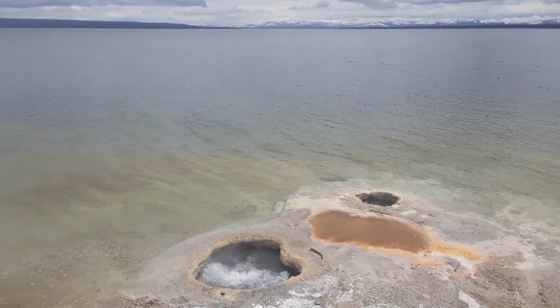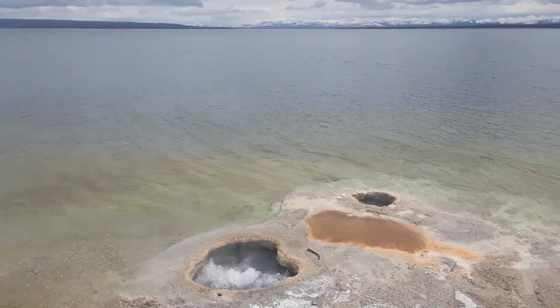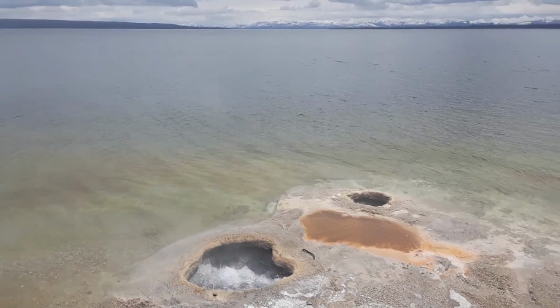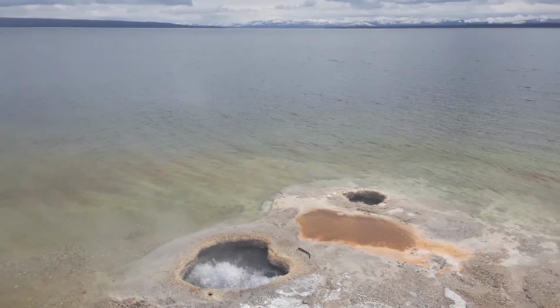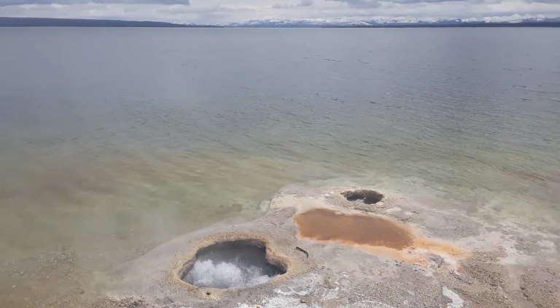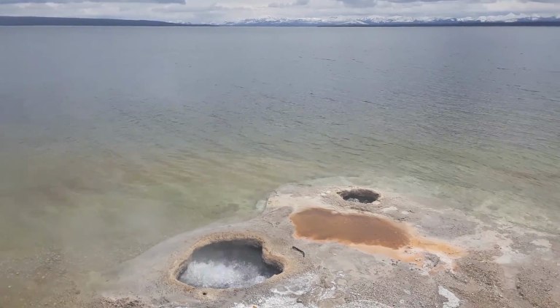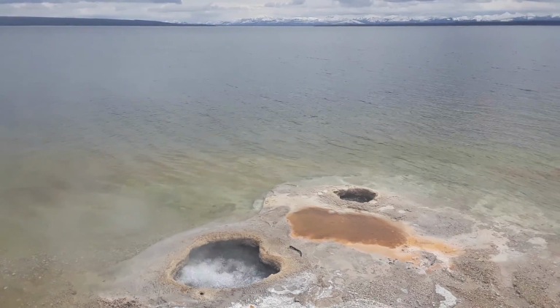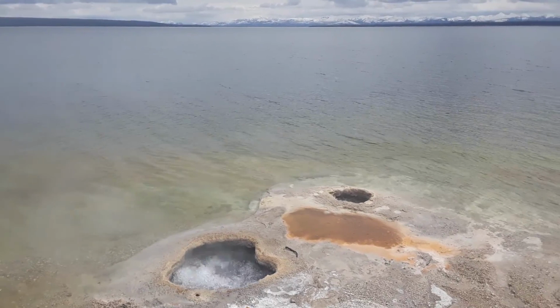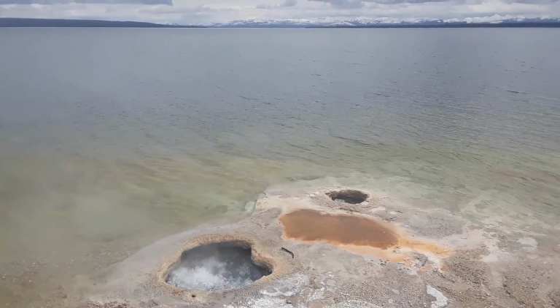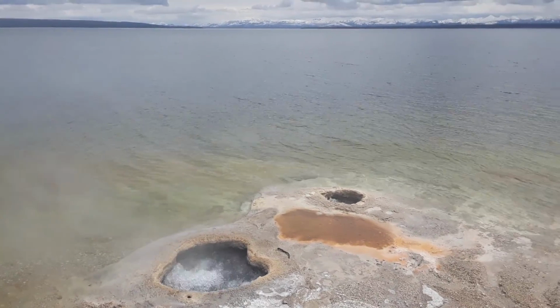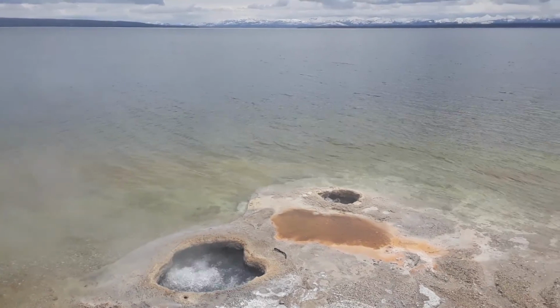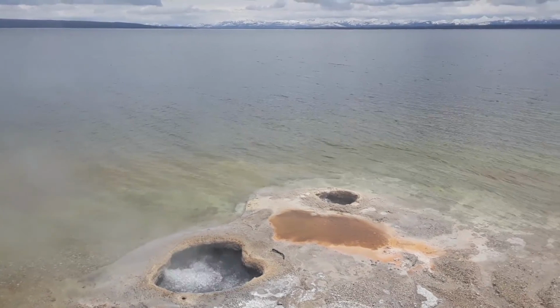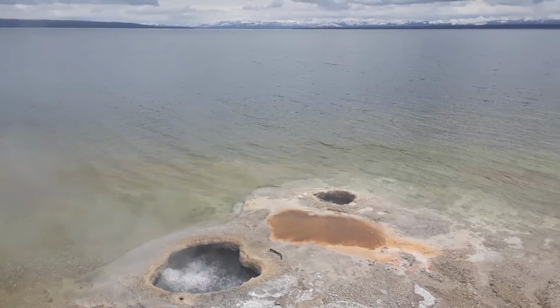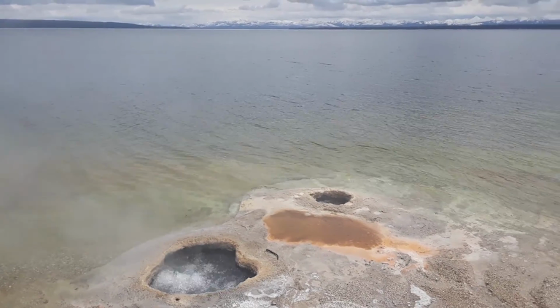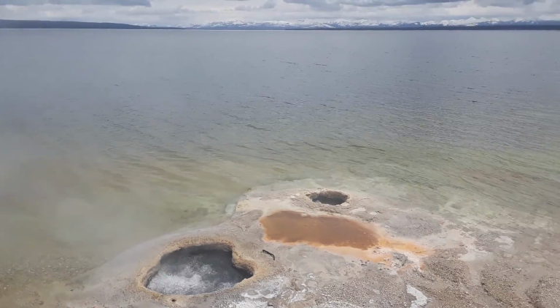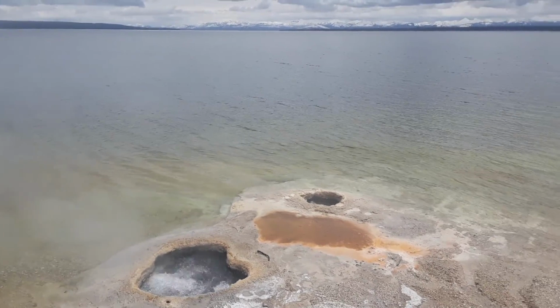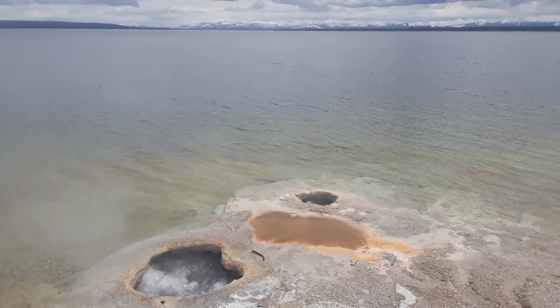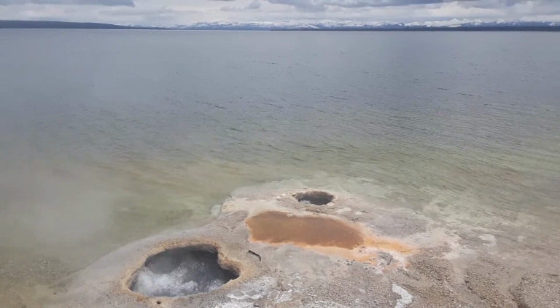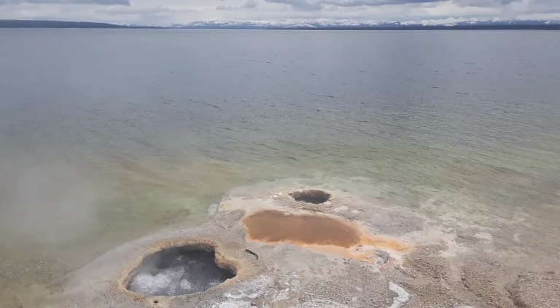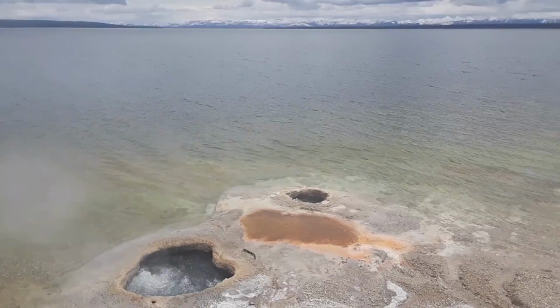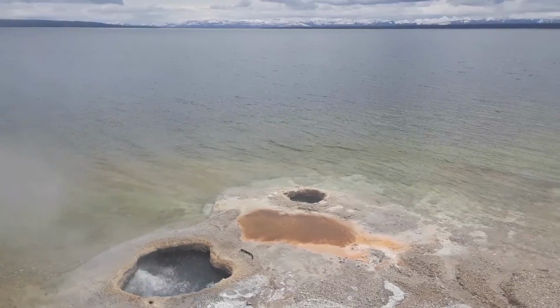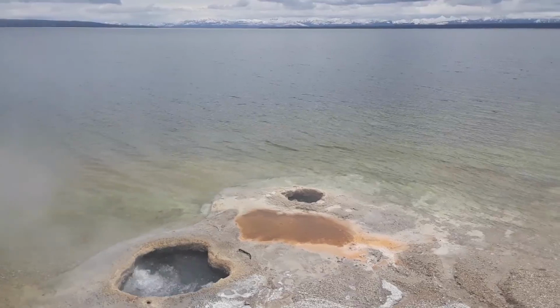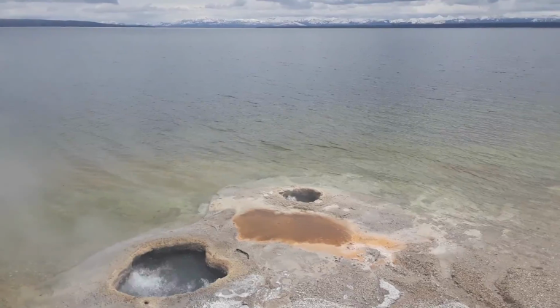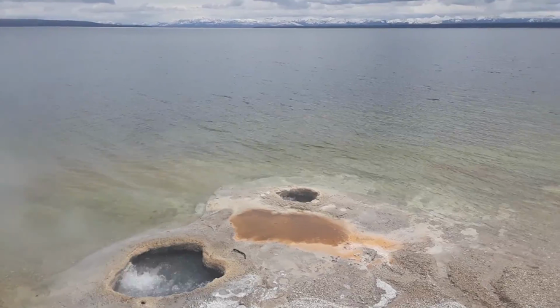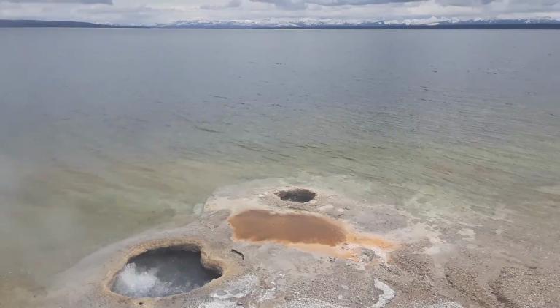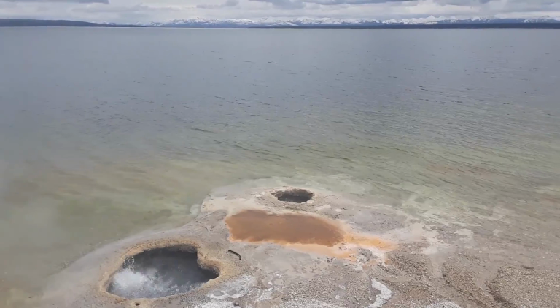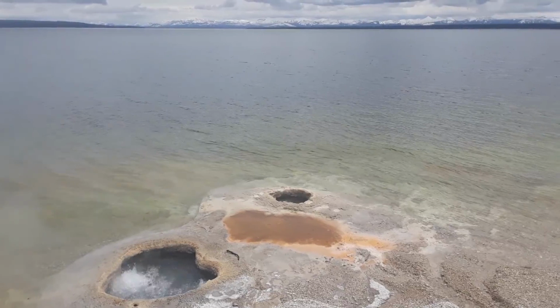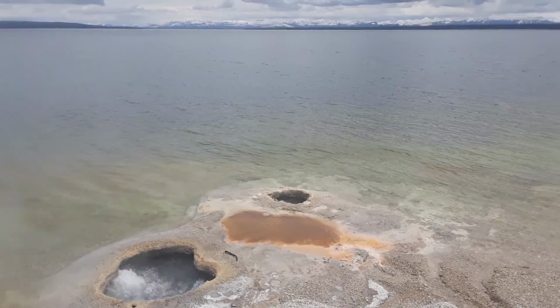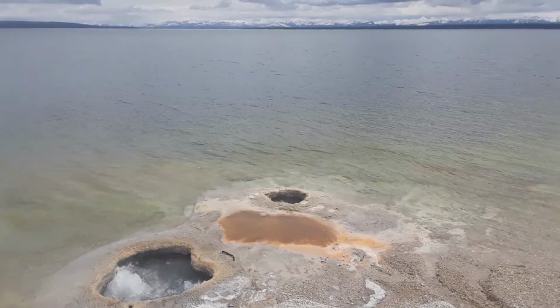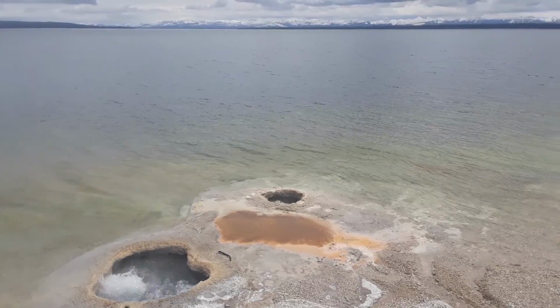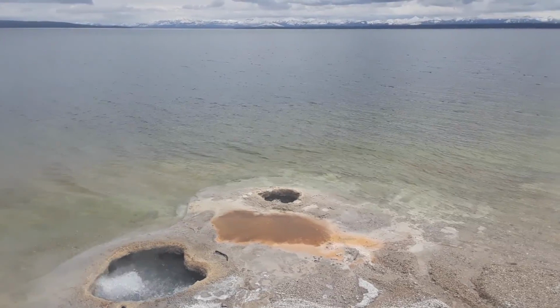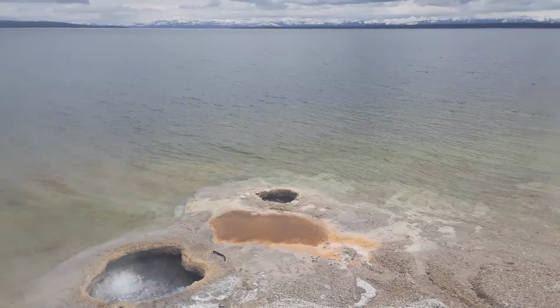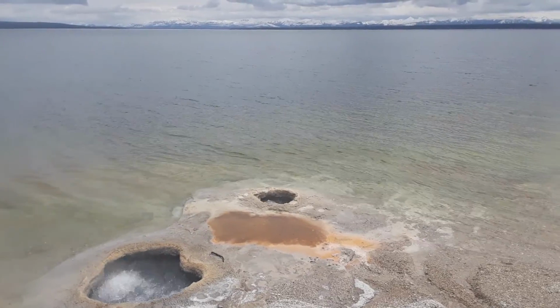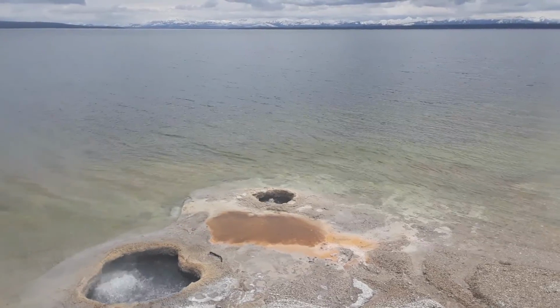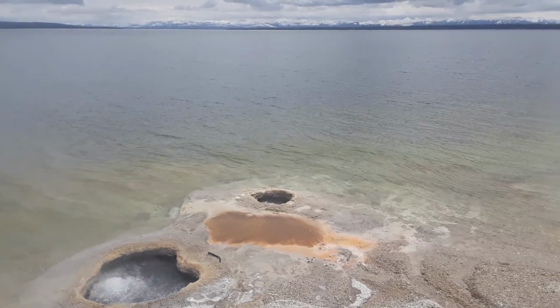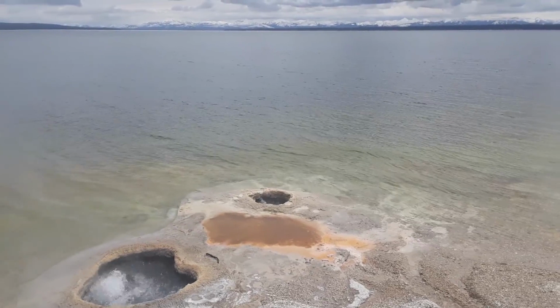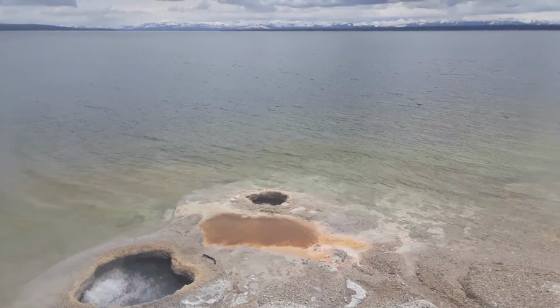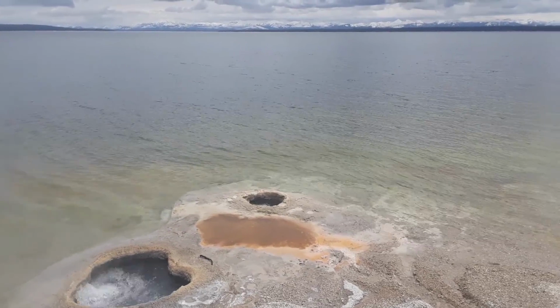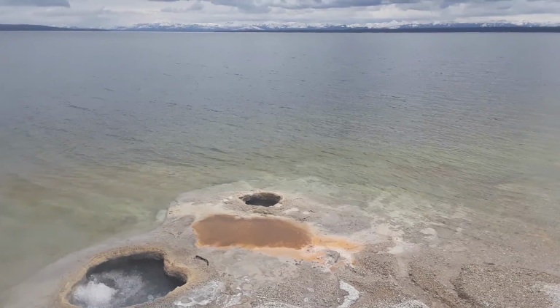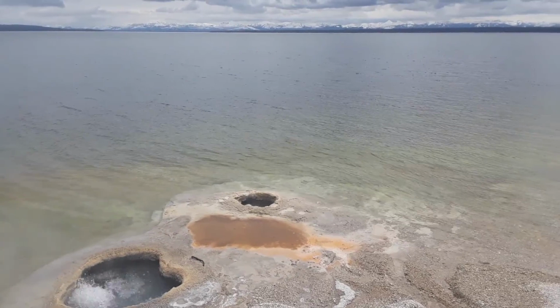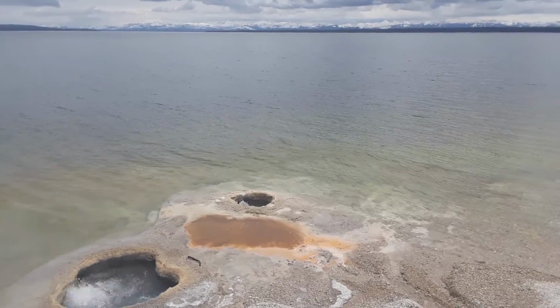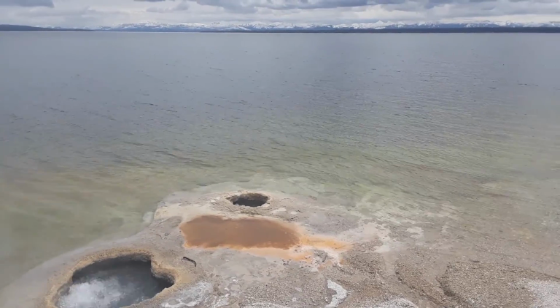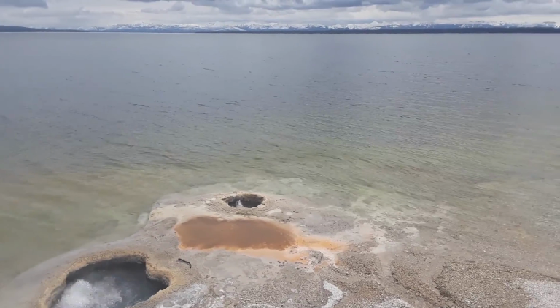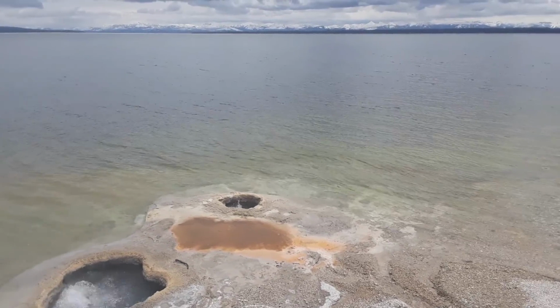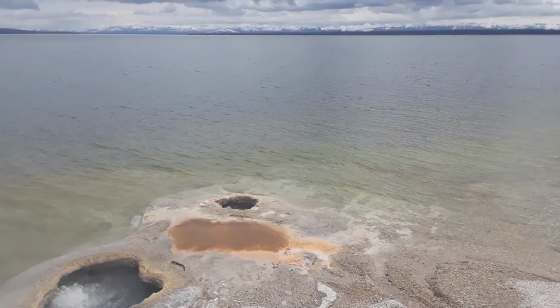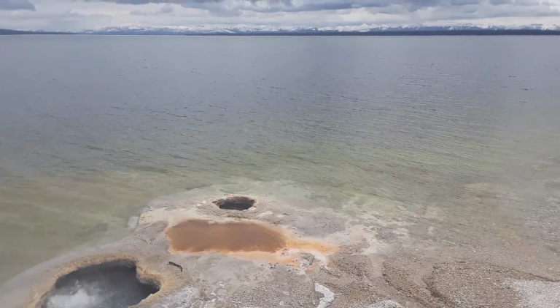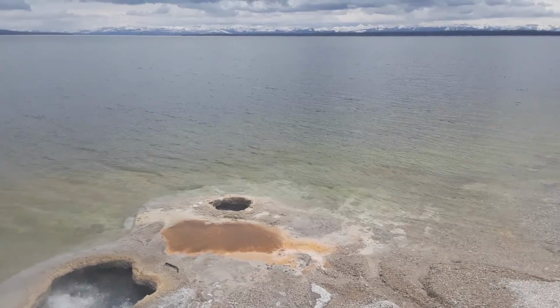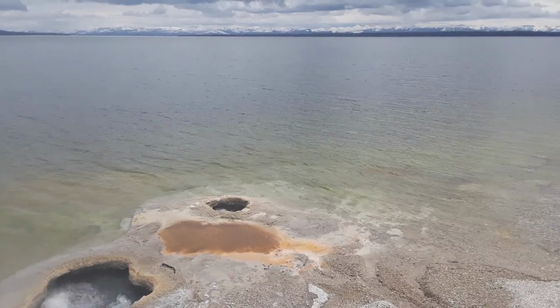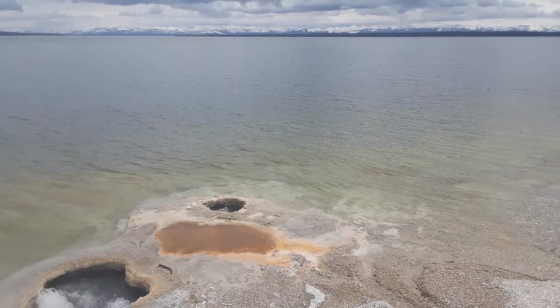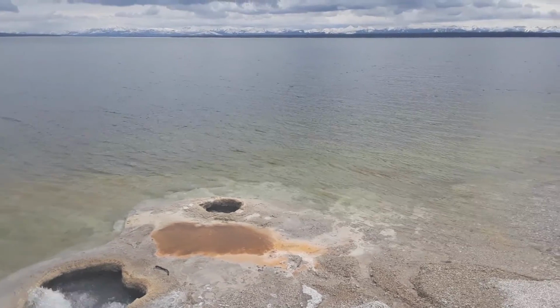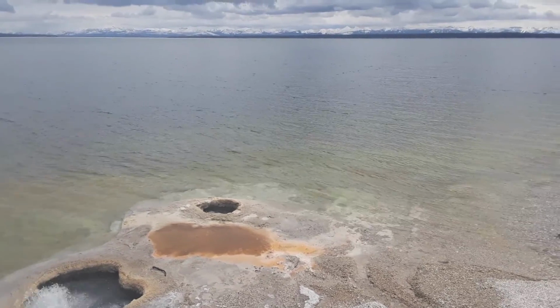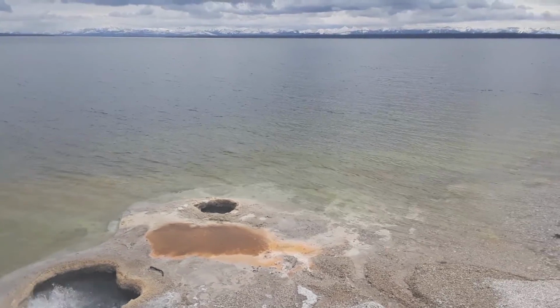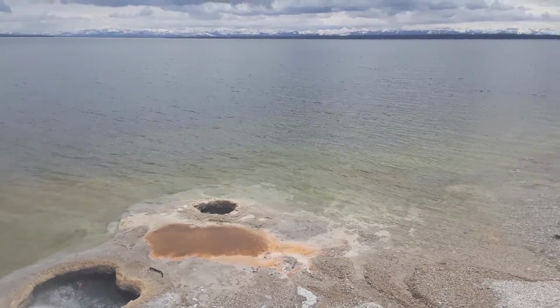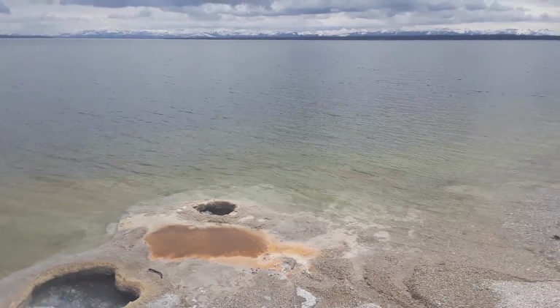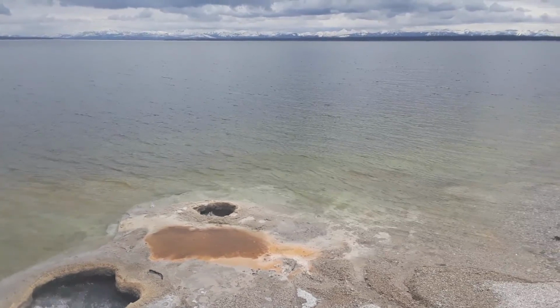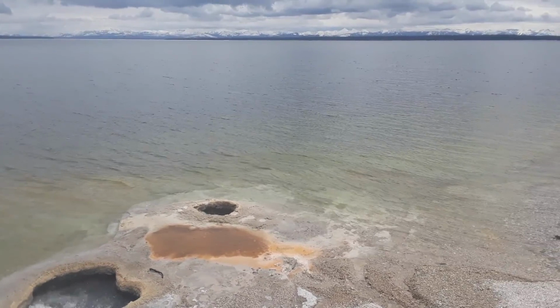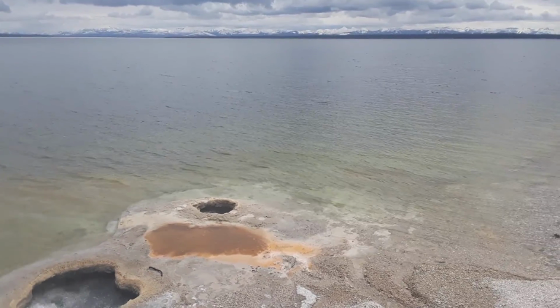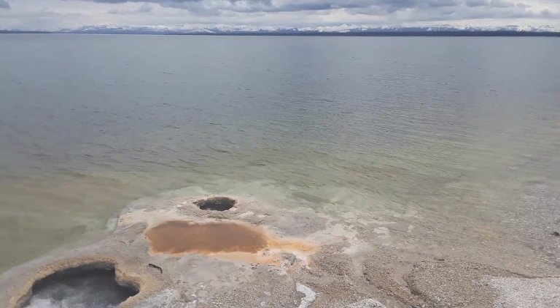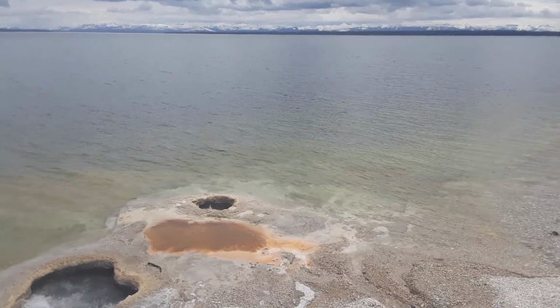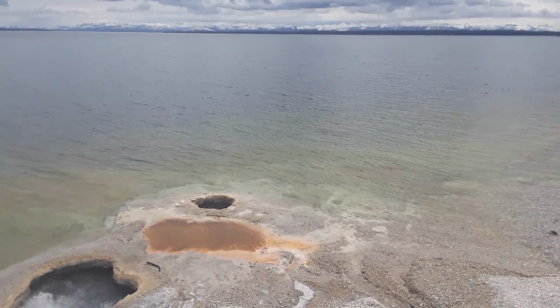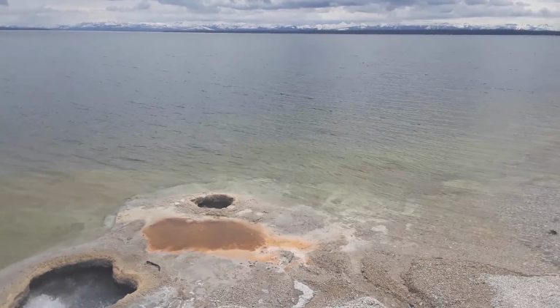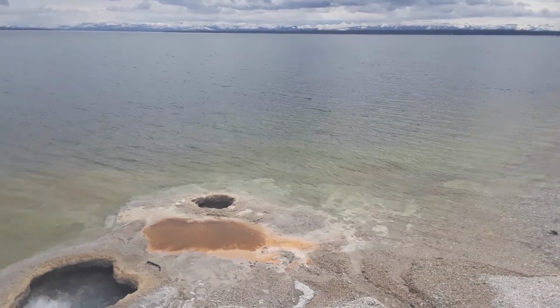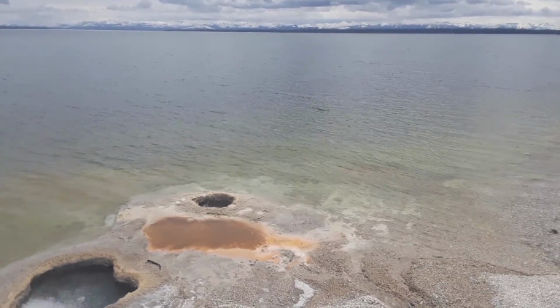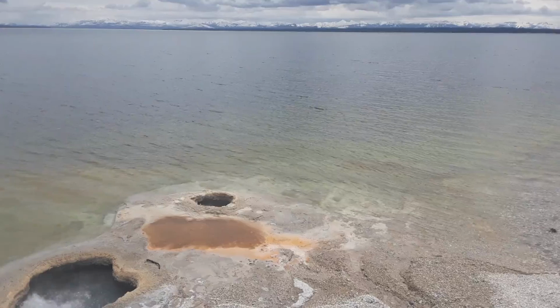Do you see that? The water level is going down here. Probably because it's just lost water.